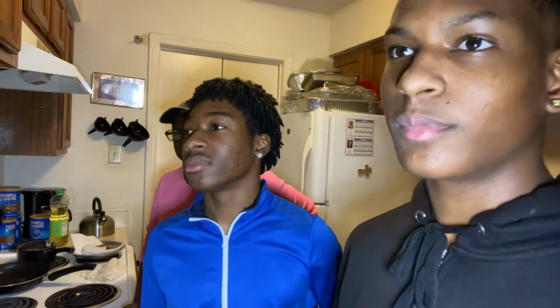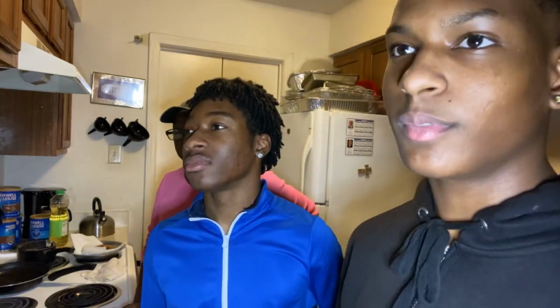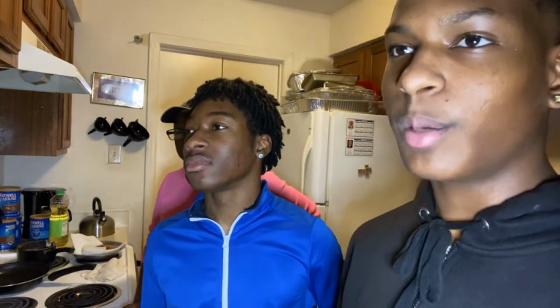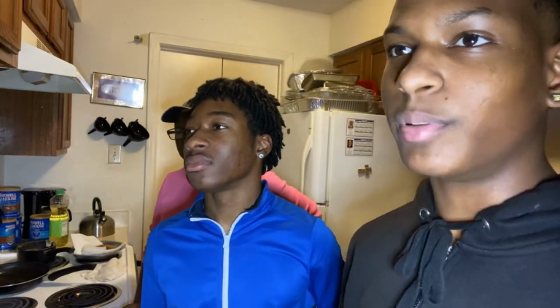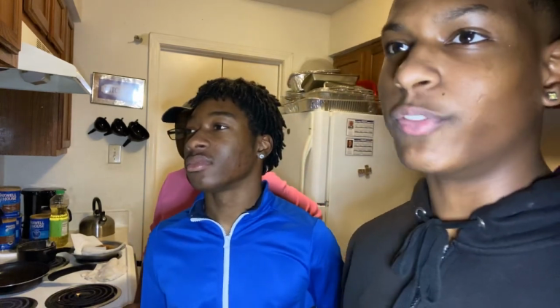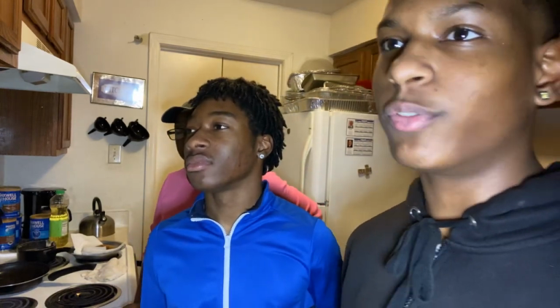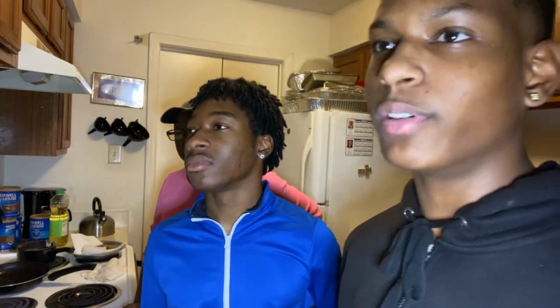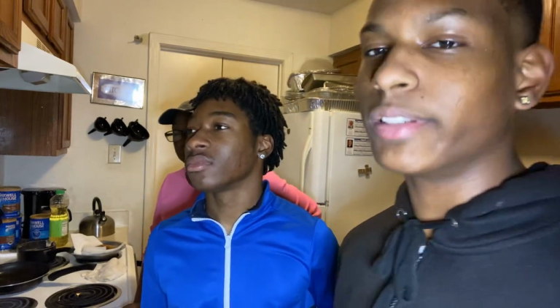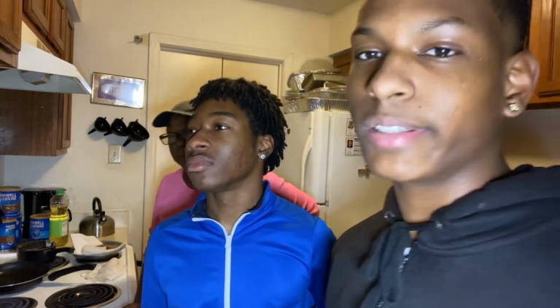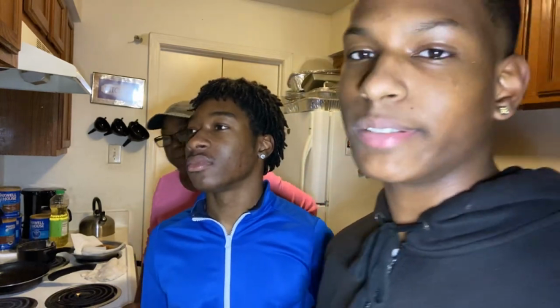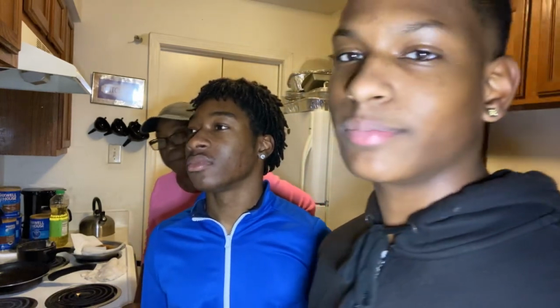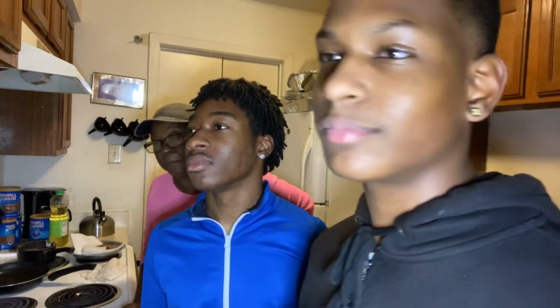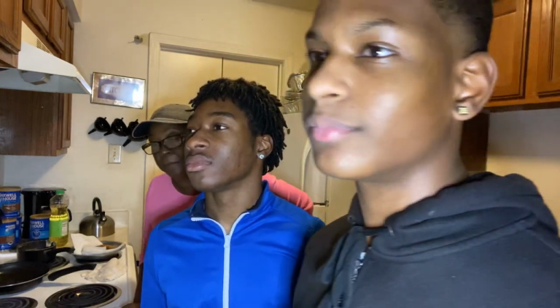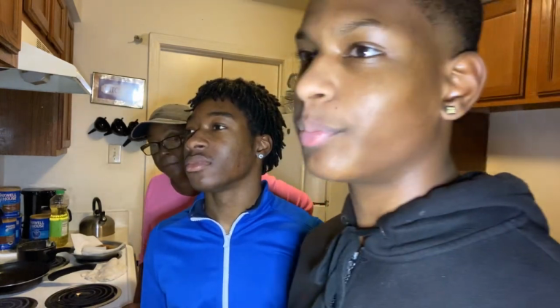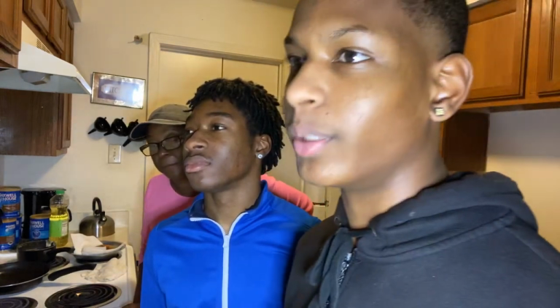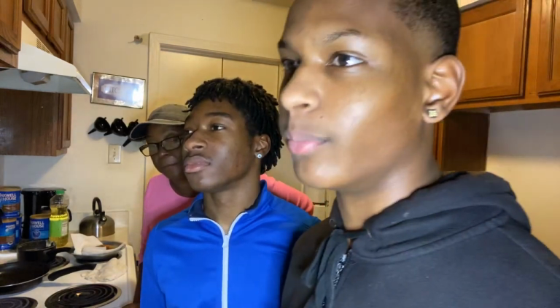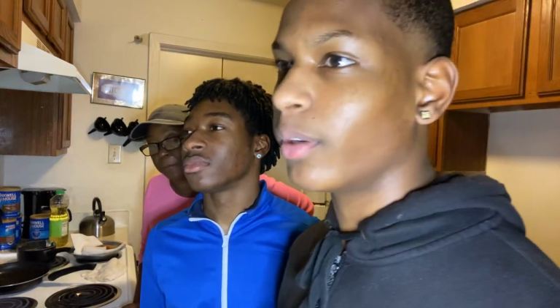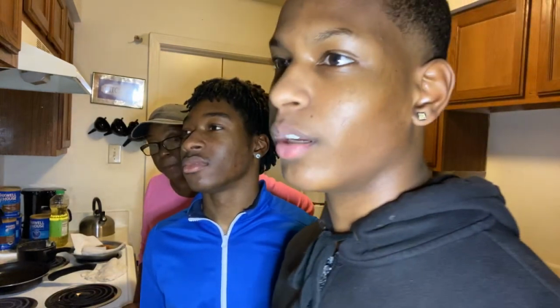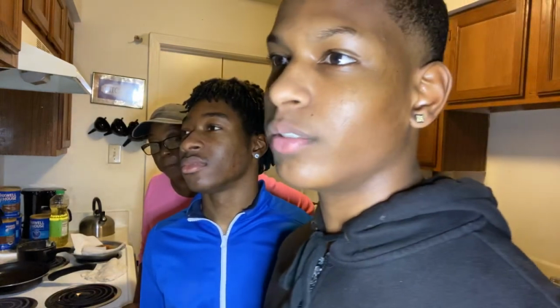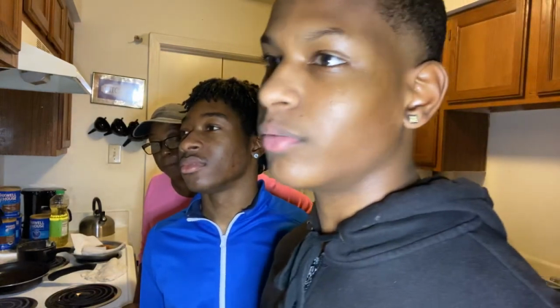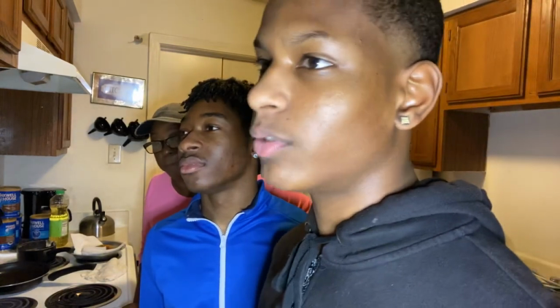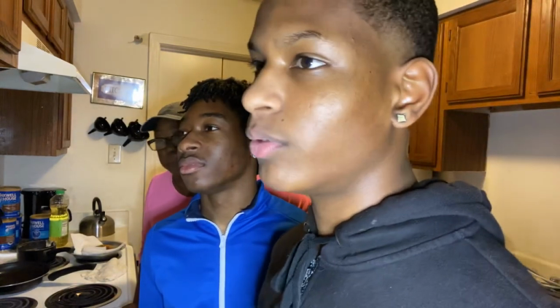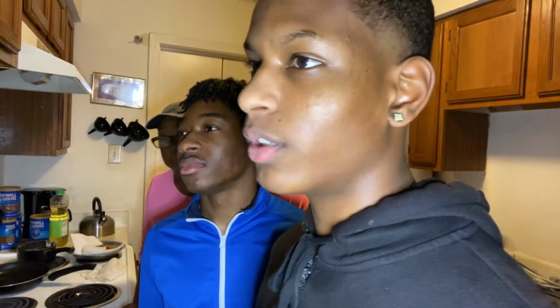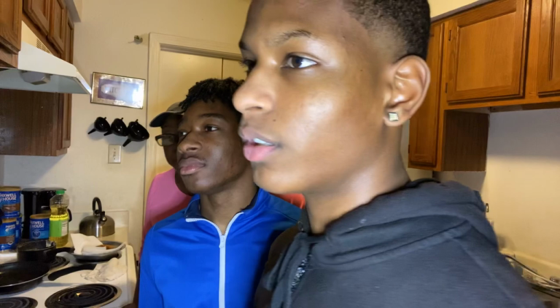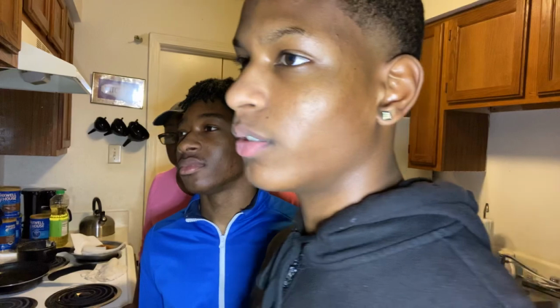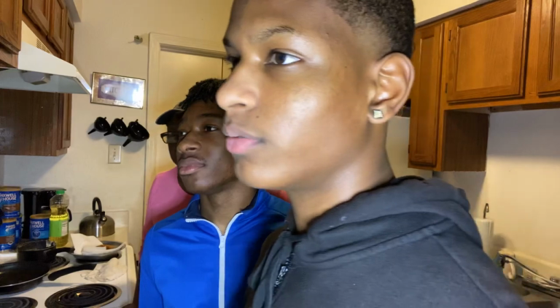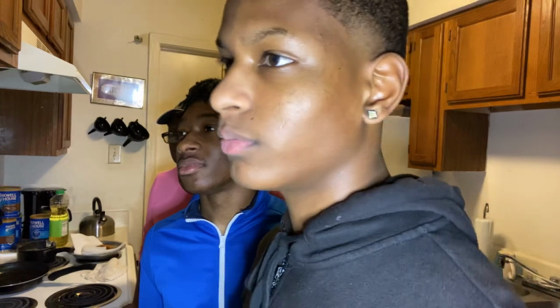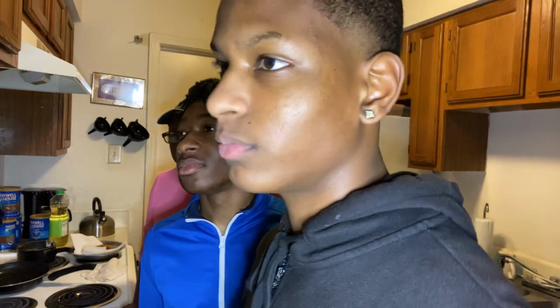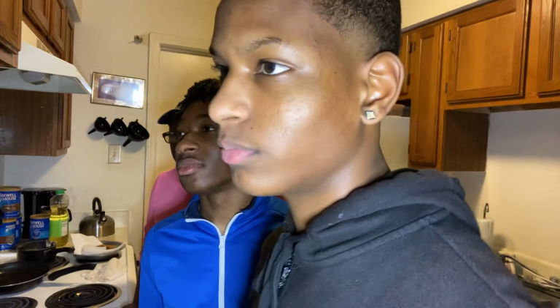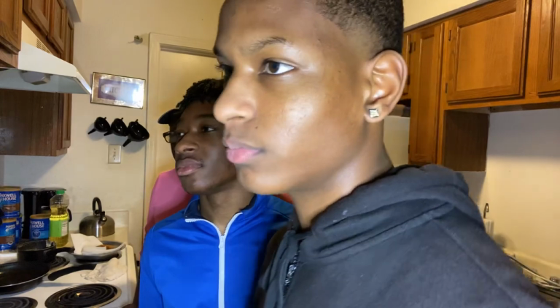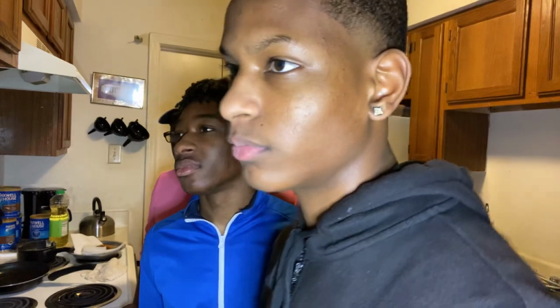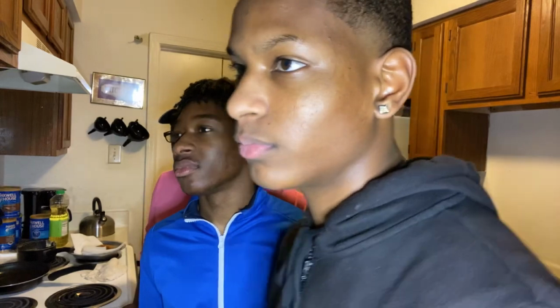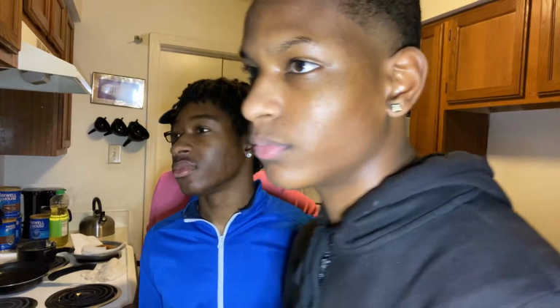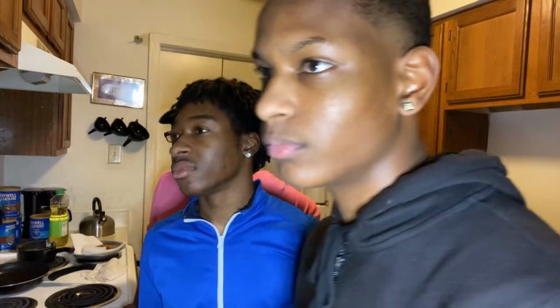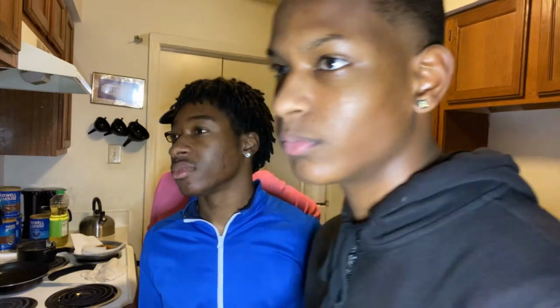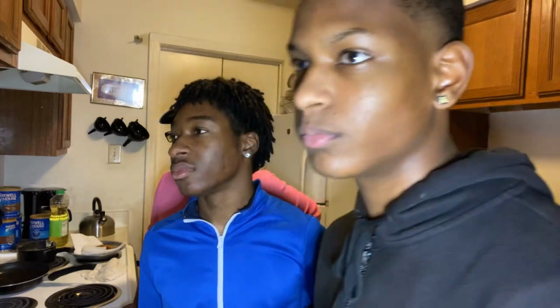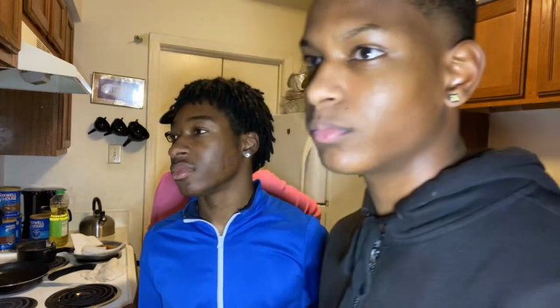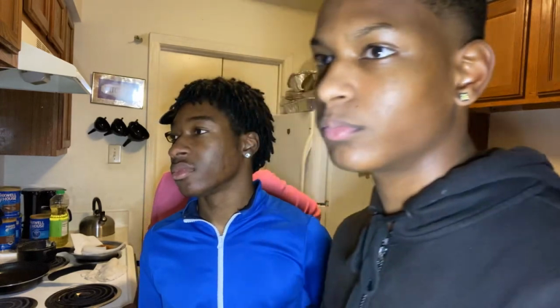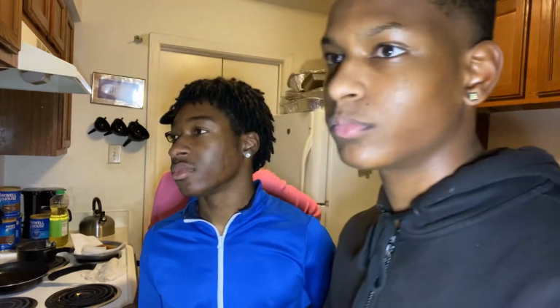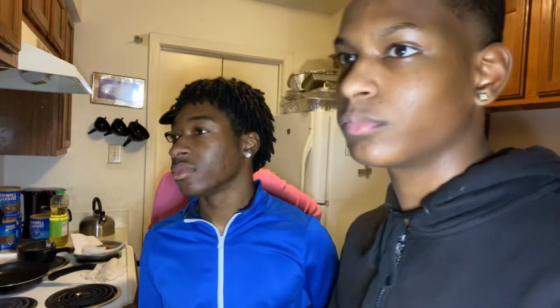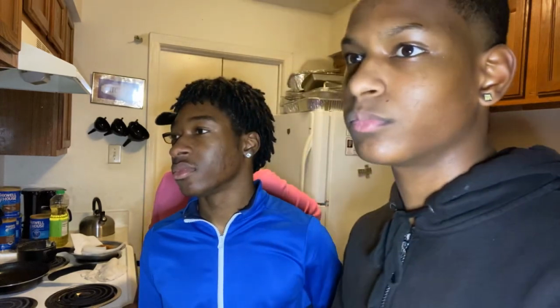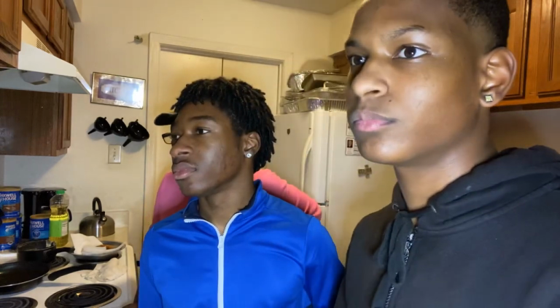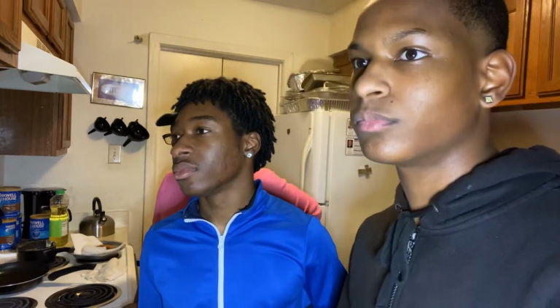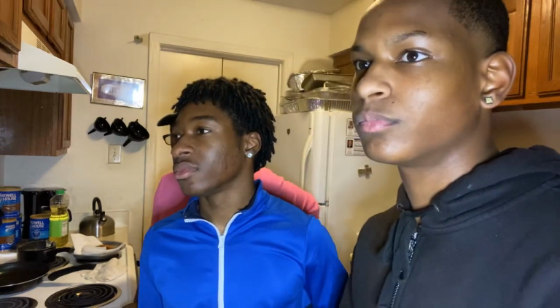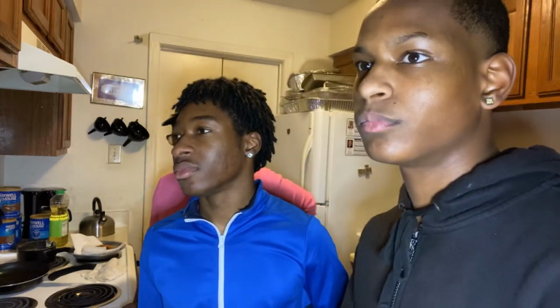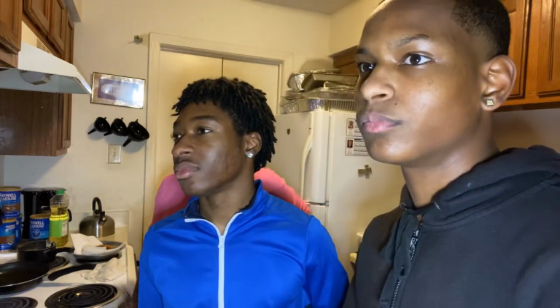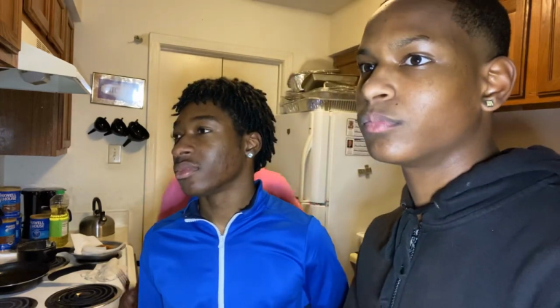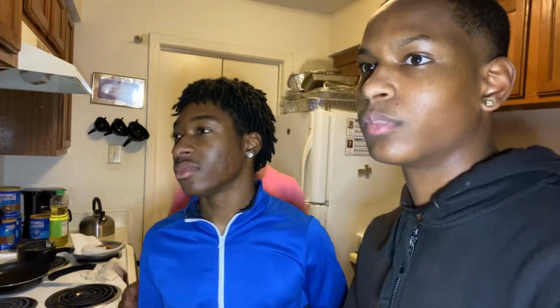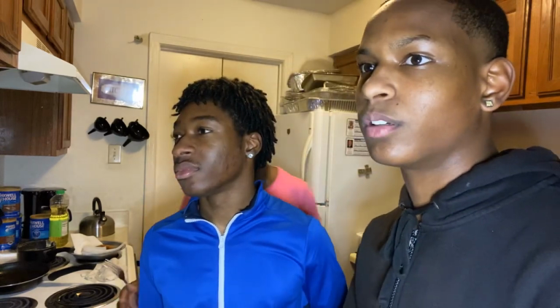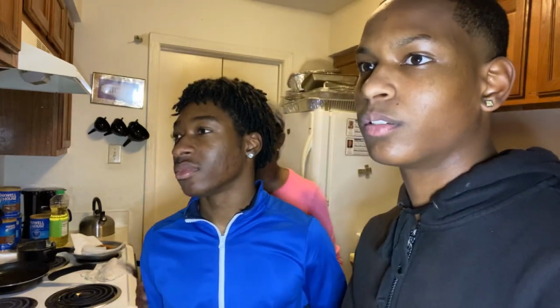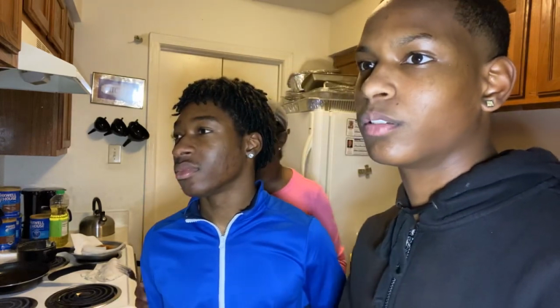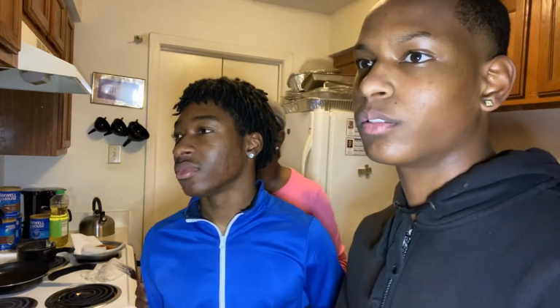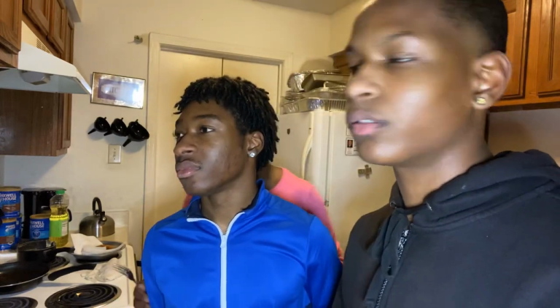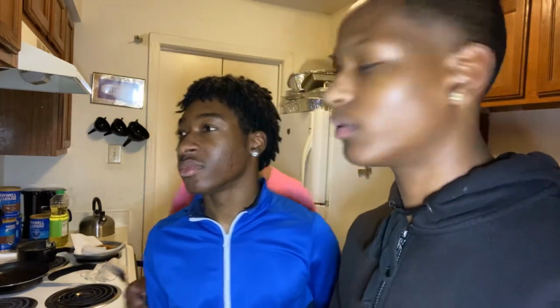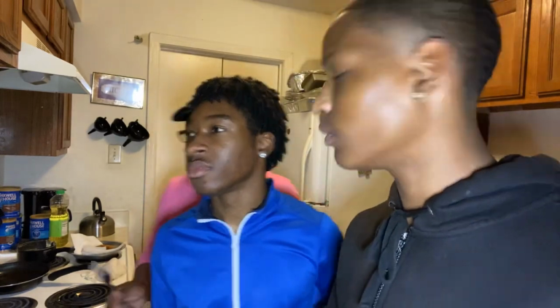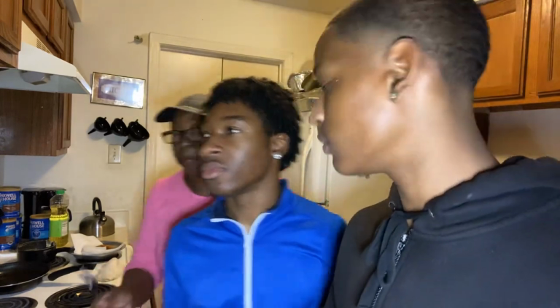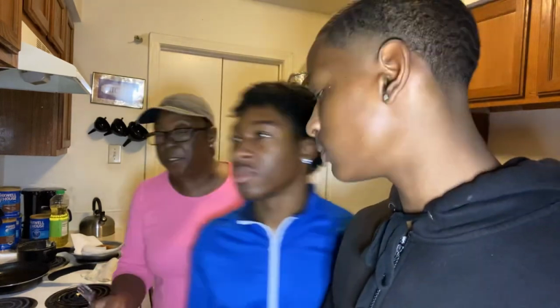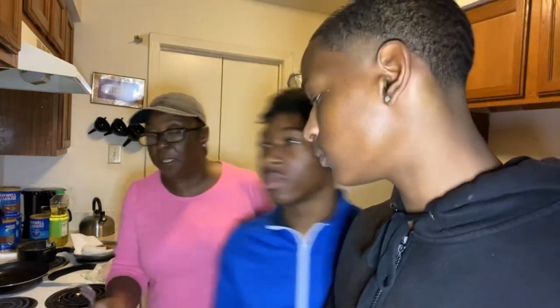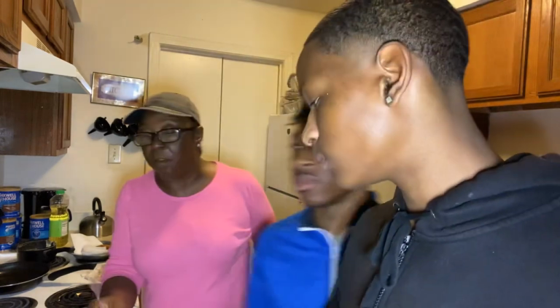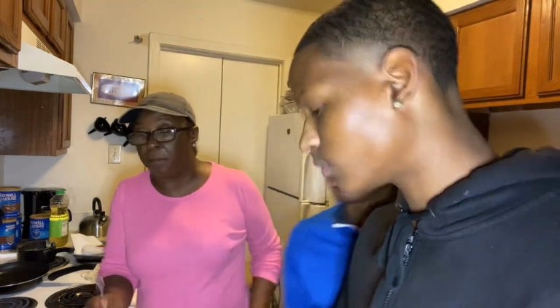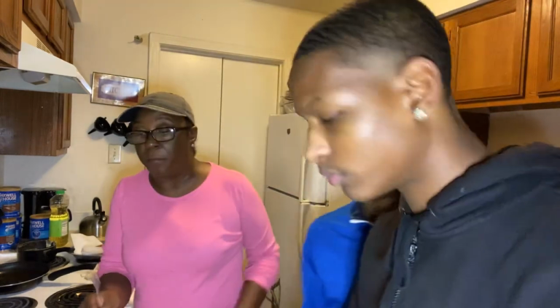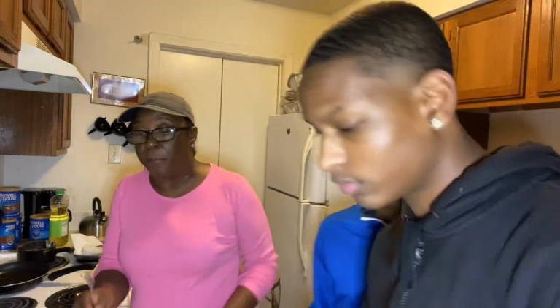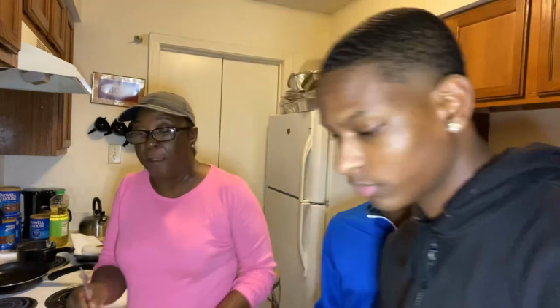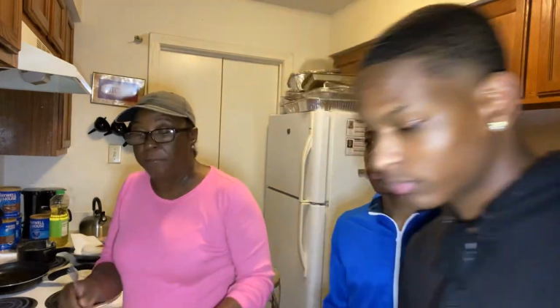I play Fortnite. I play Madden 2K. Let me get over here and check on the waffle.